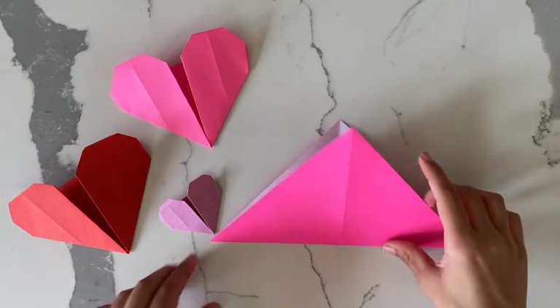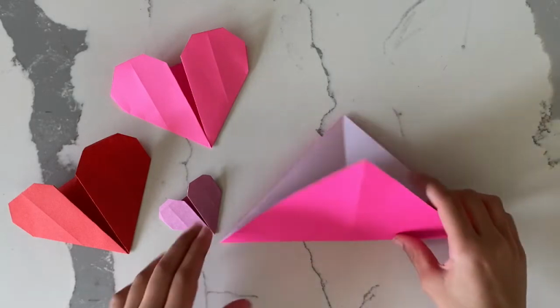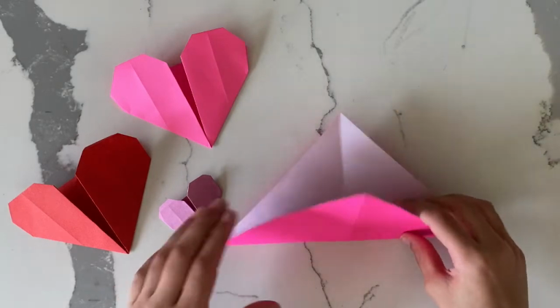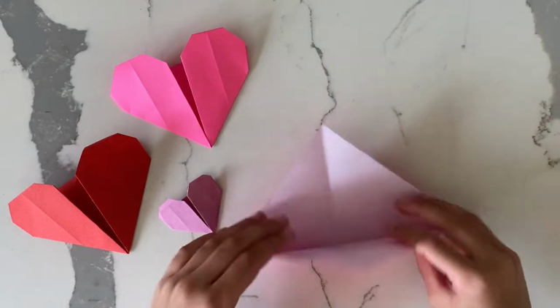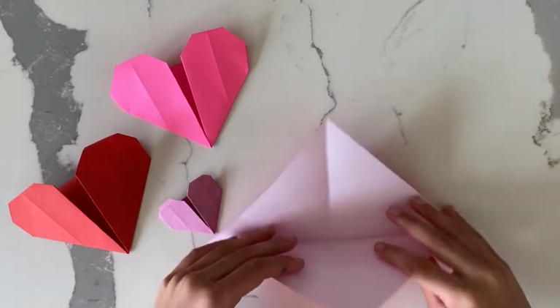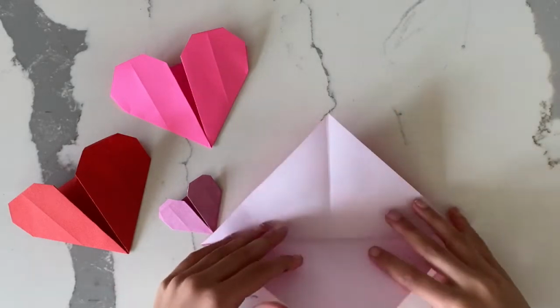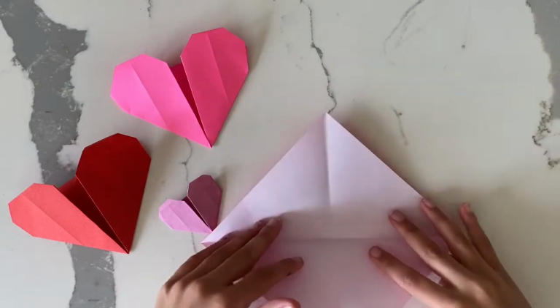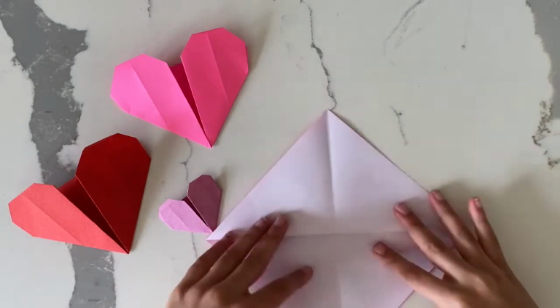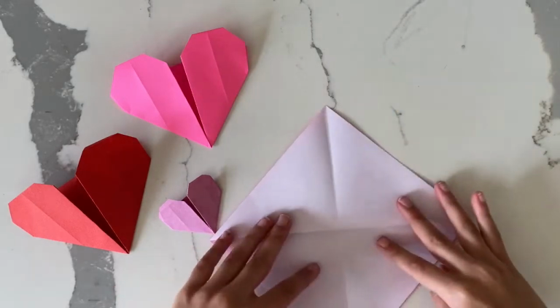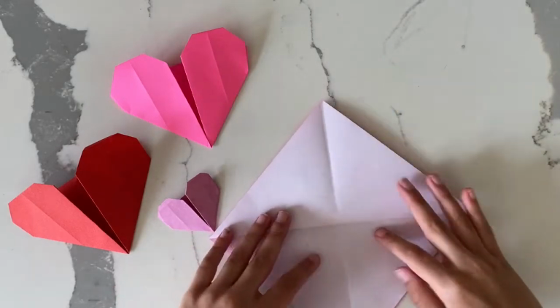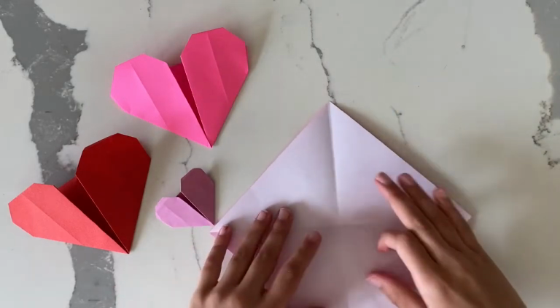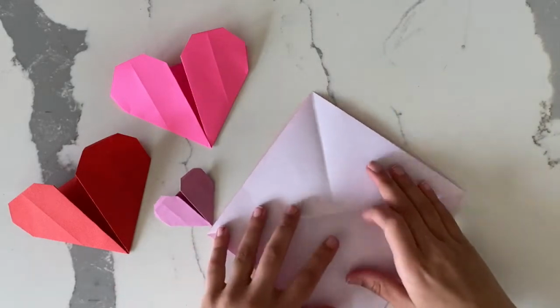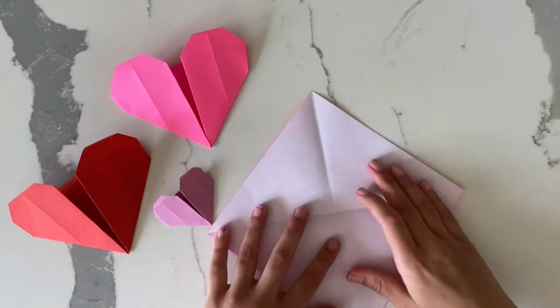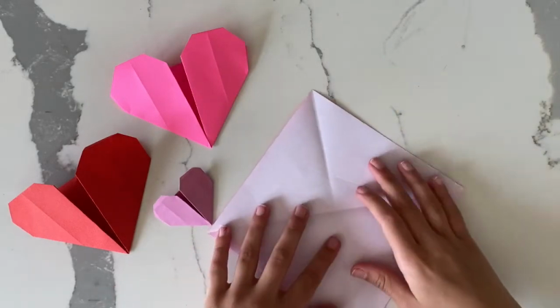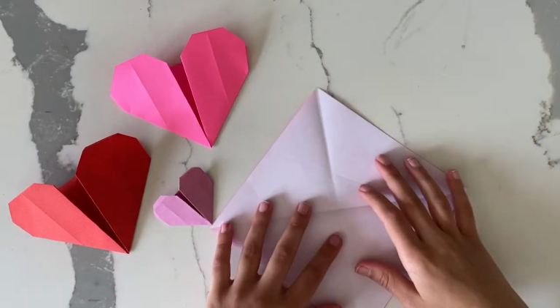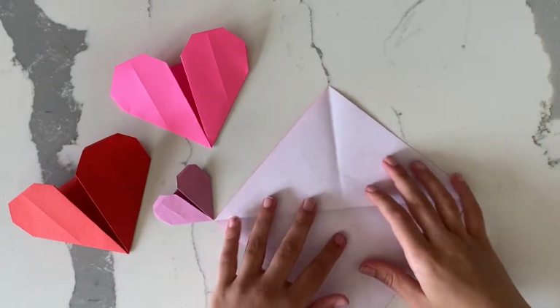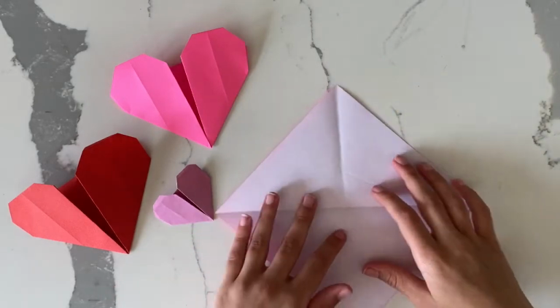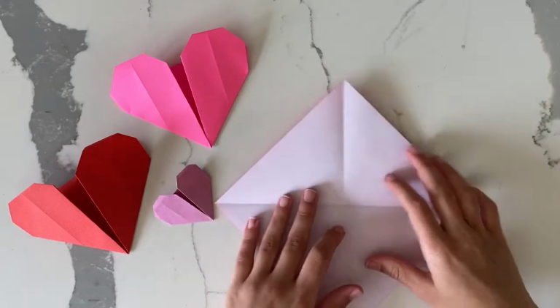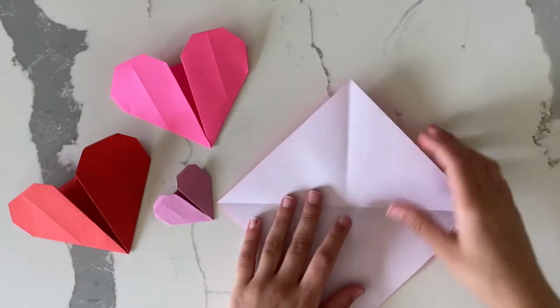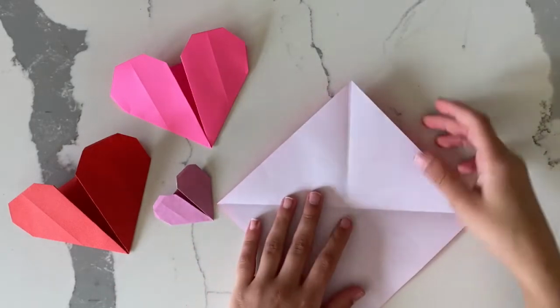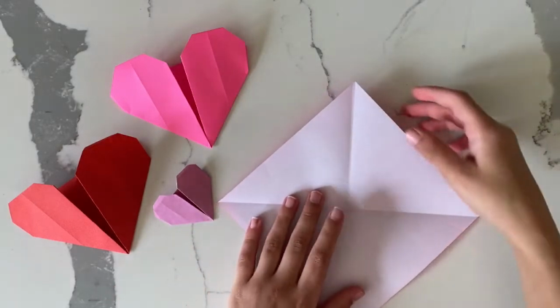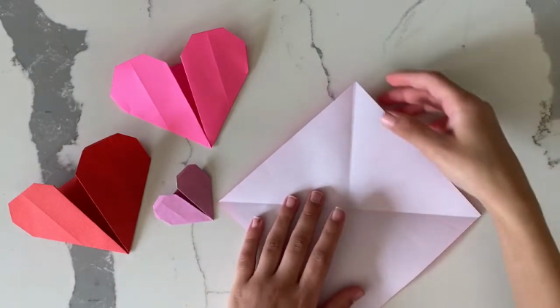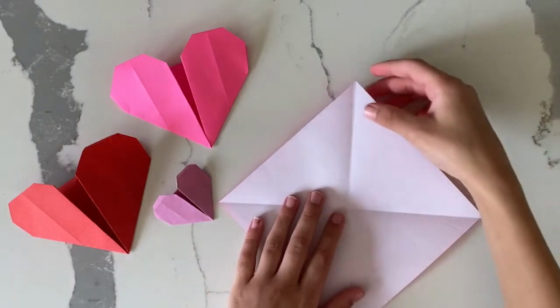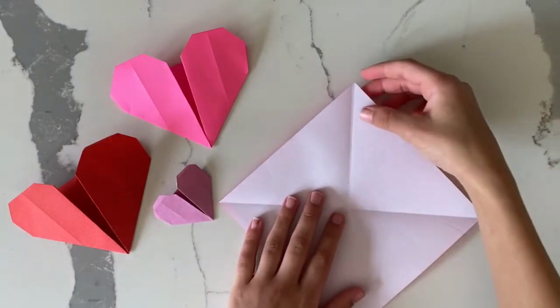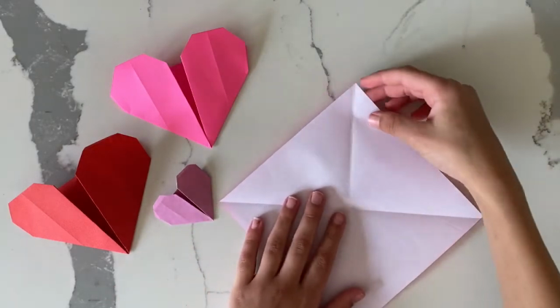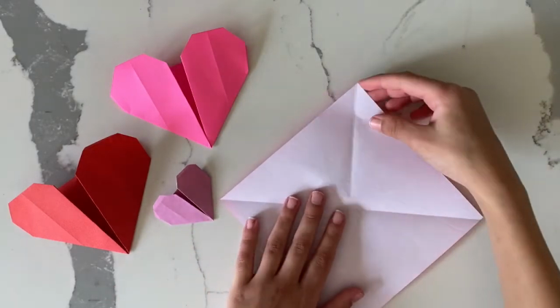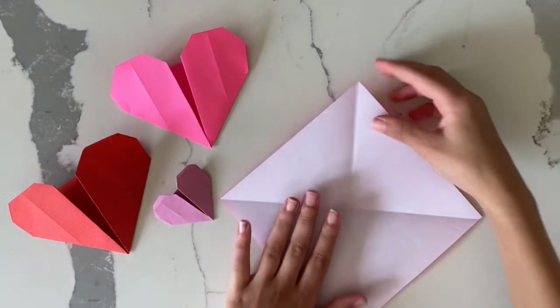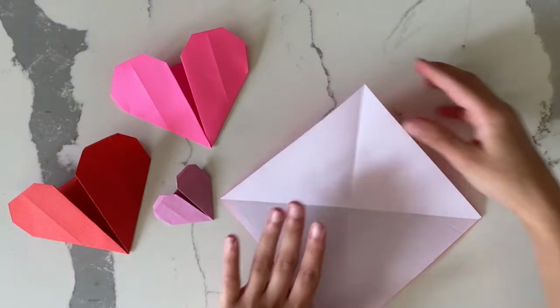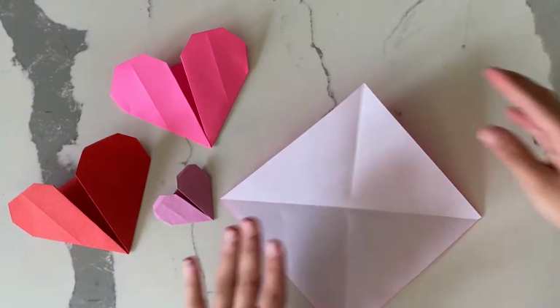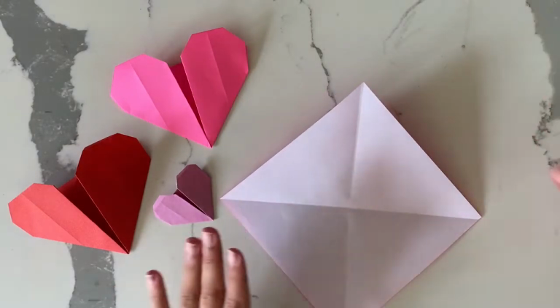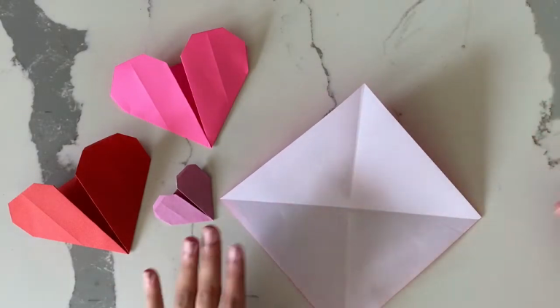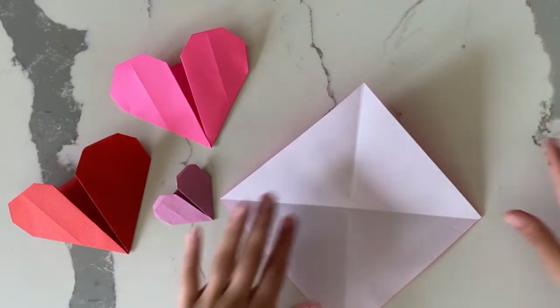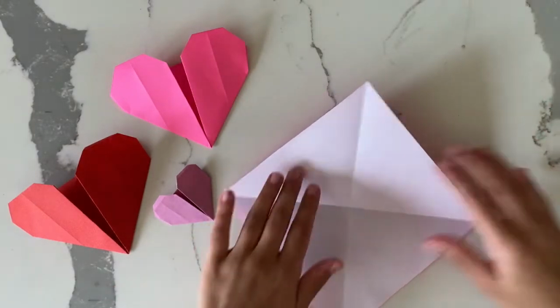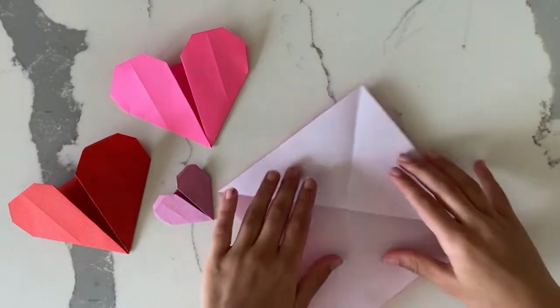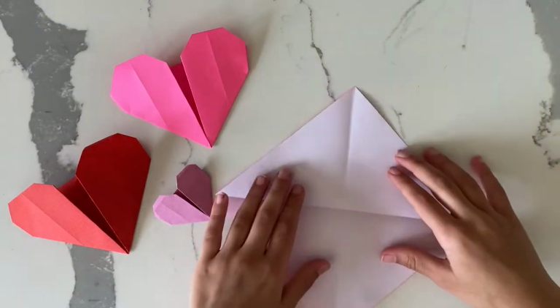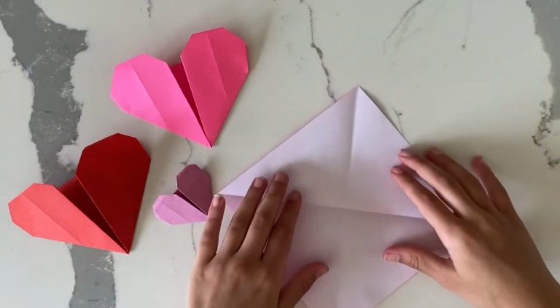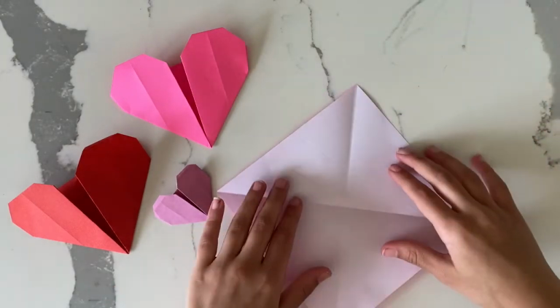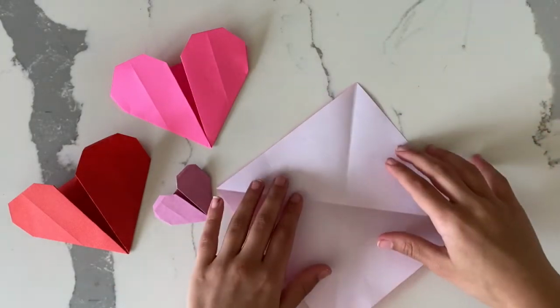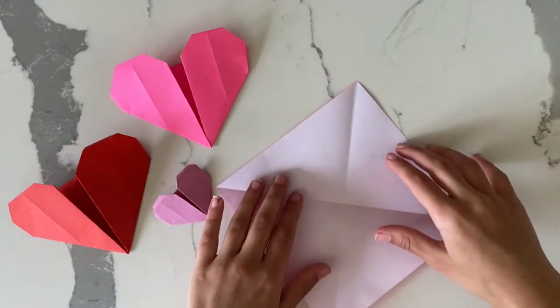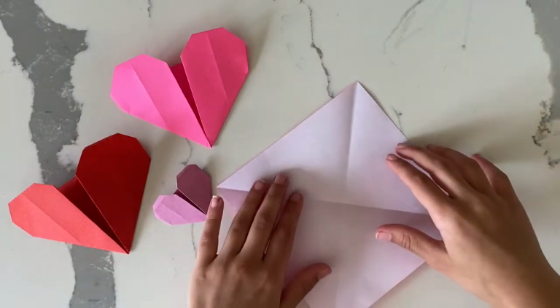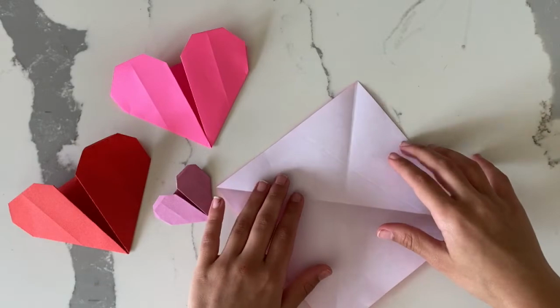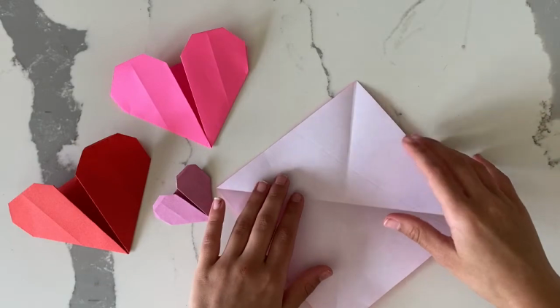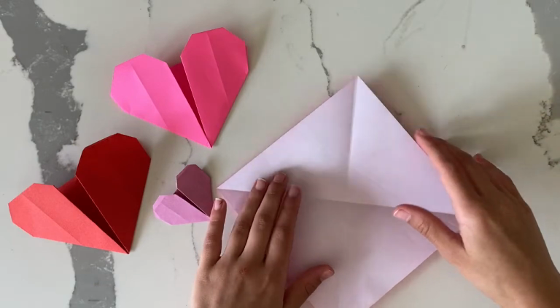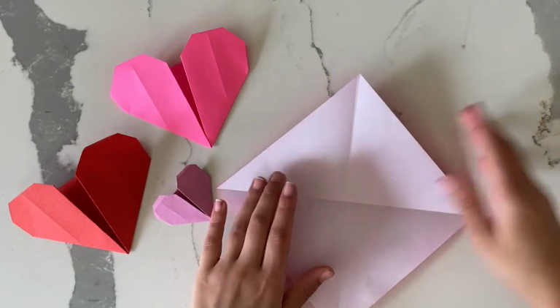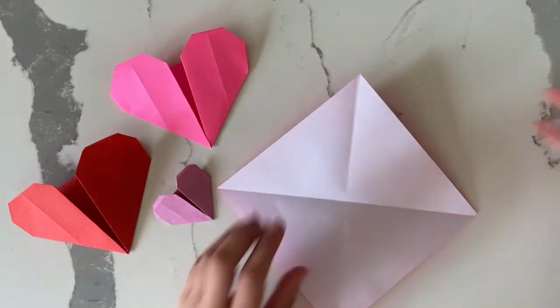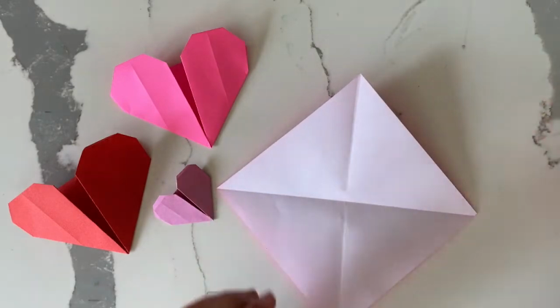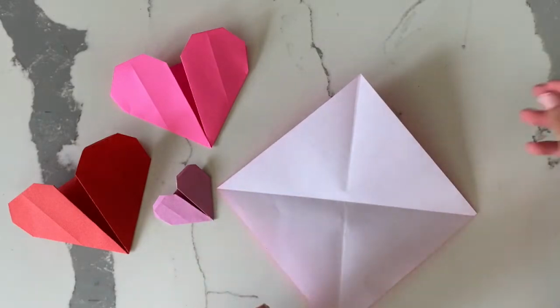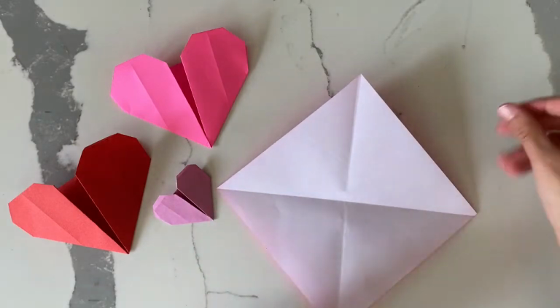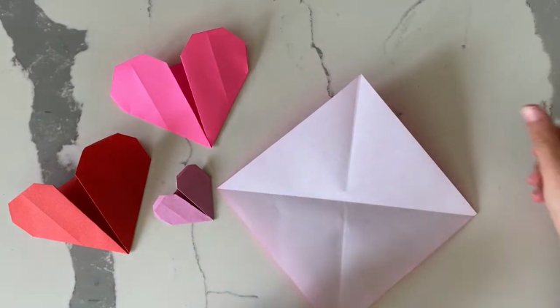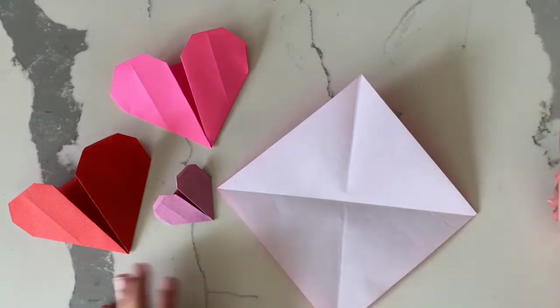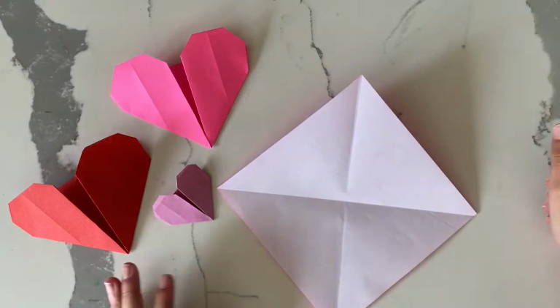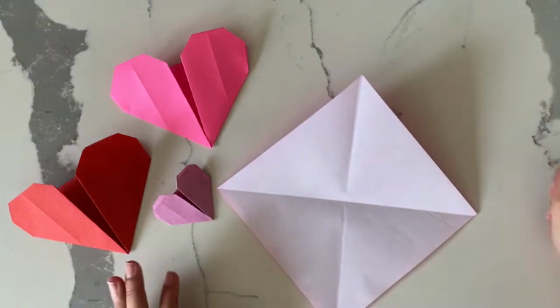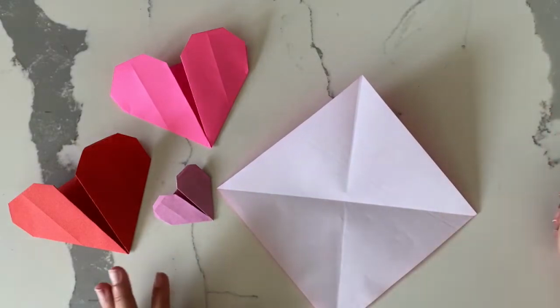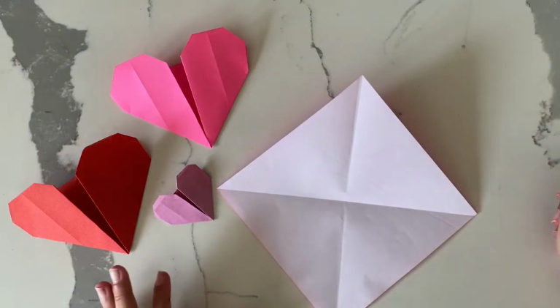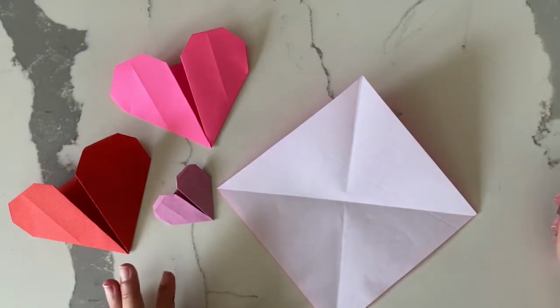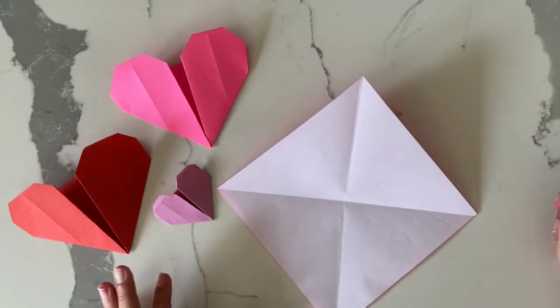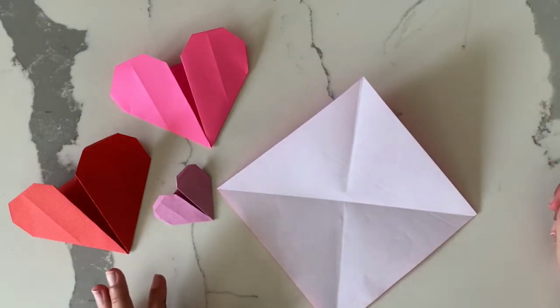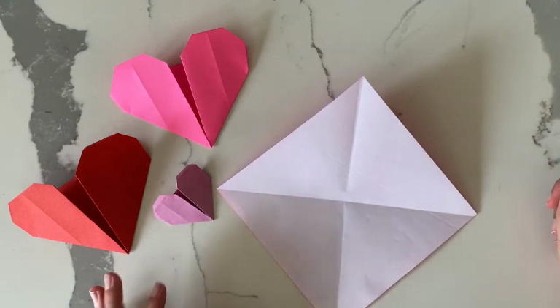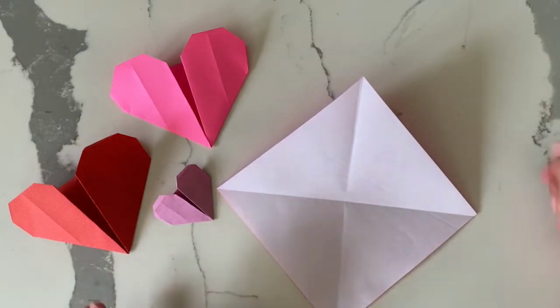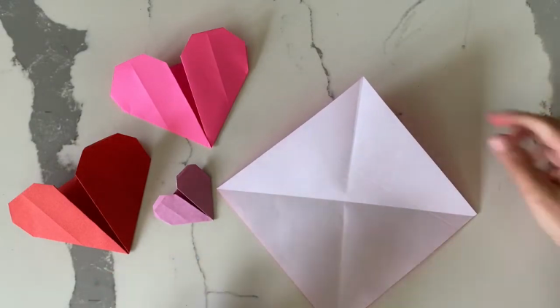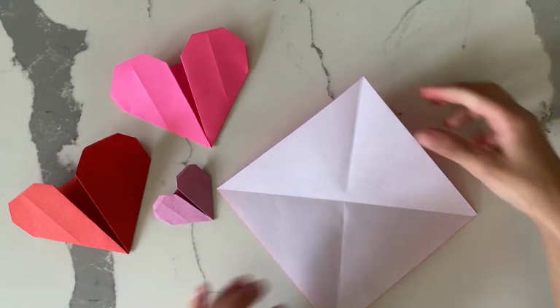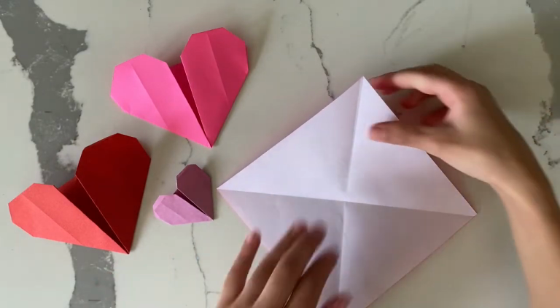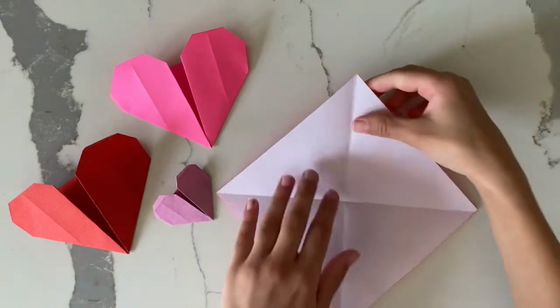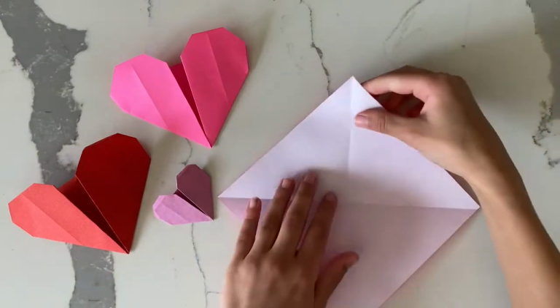After you do that, you unfold it and take the top corner and fold it to the middle.